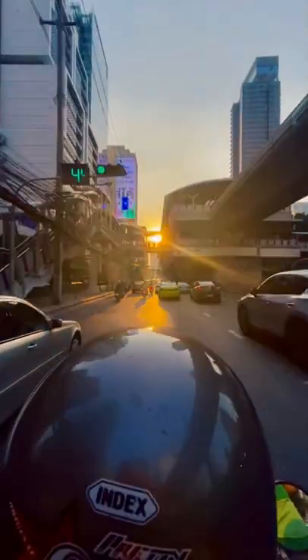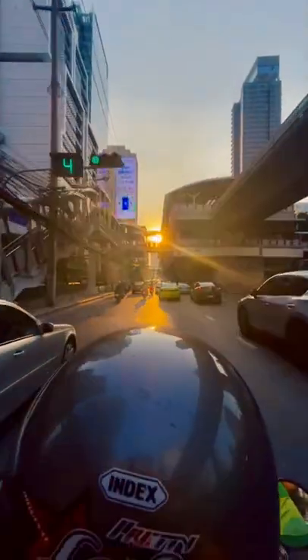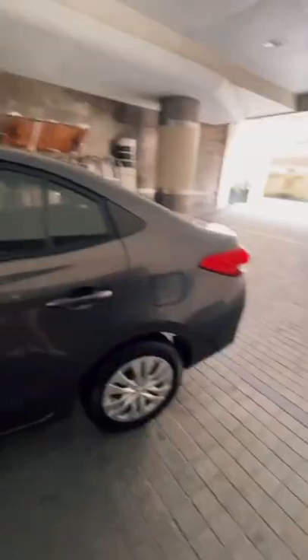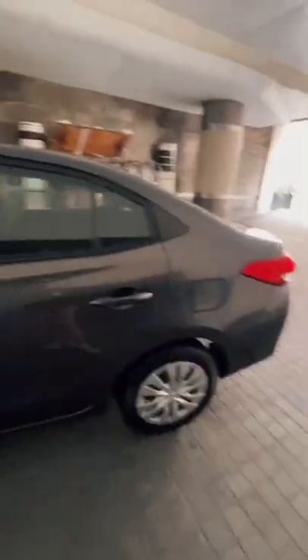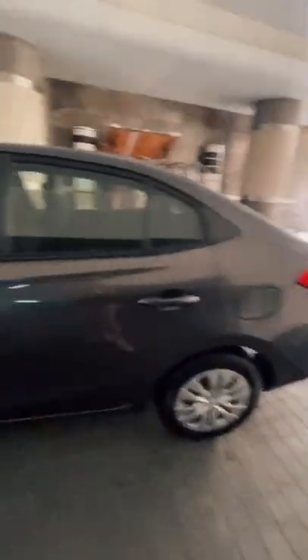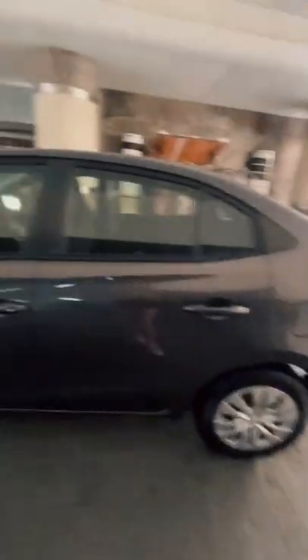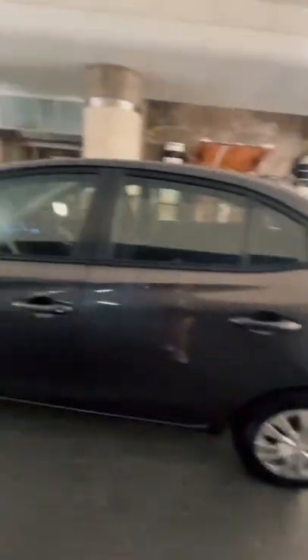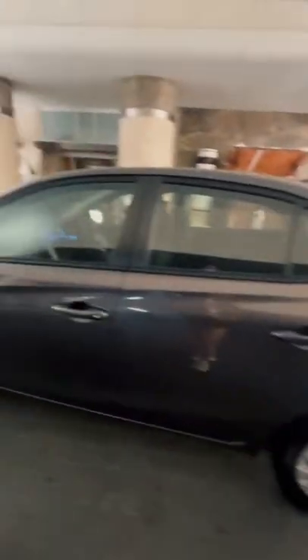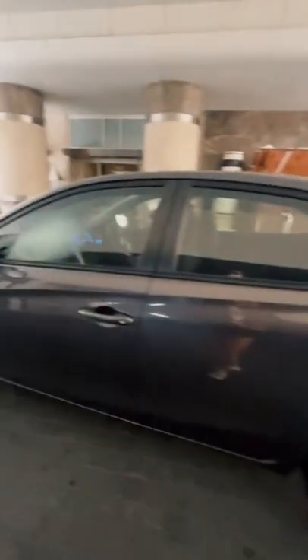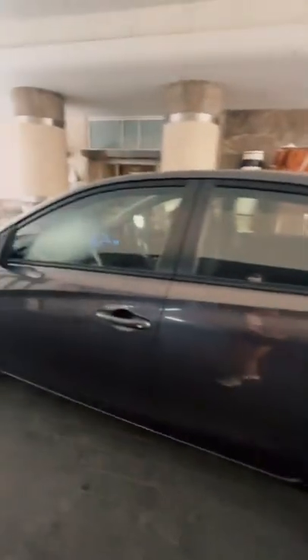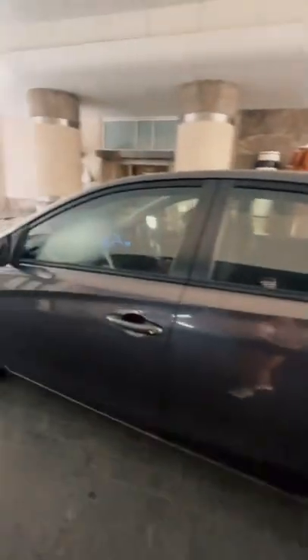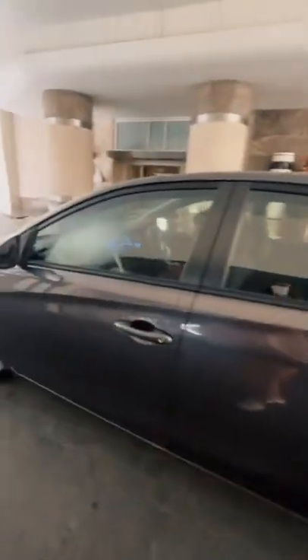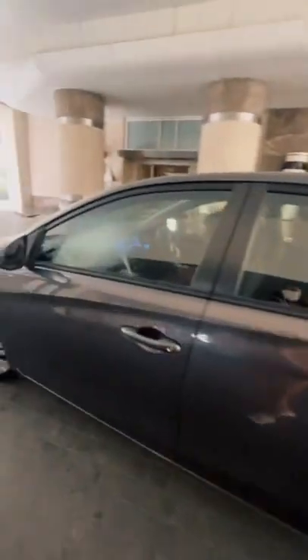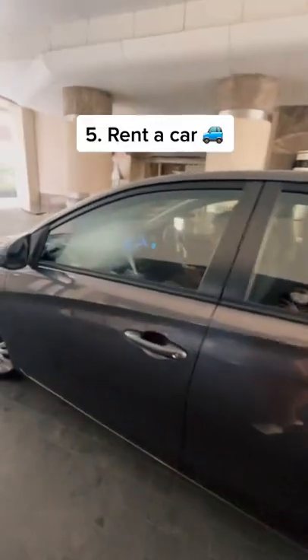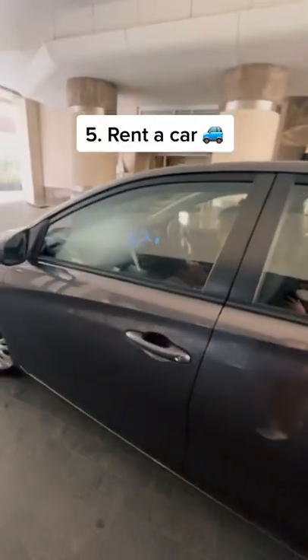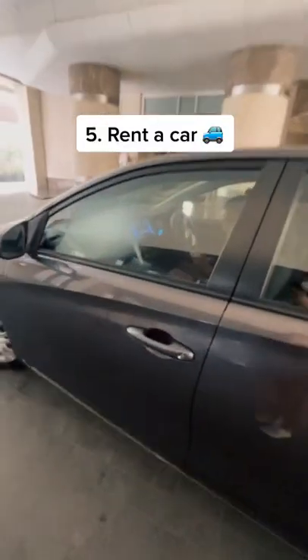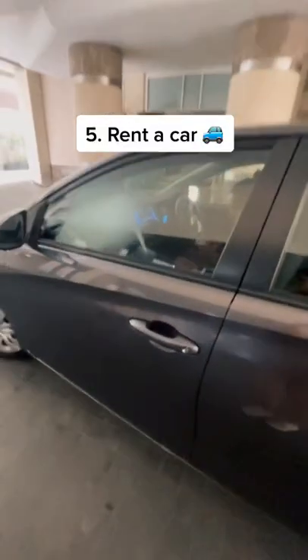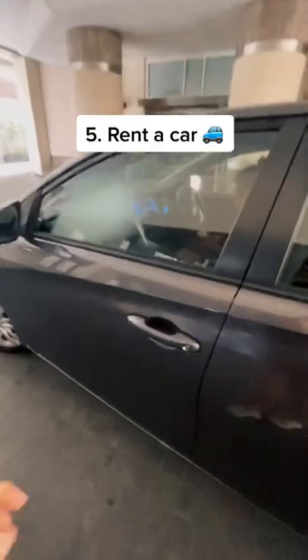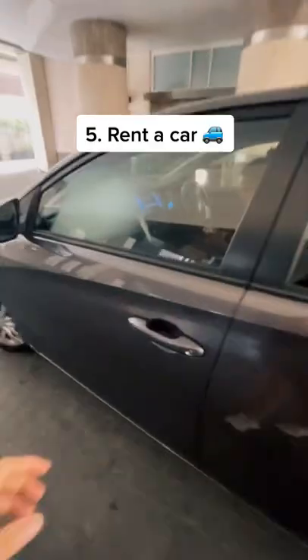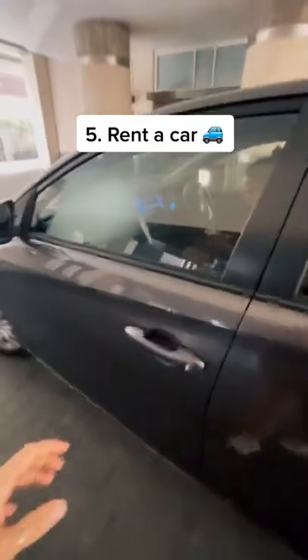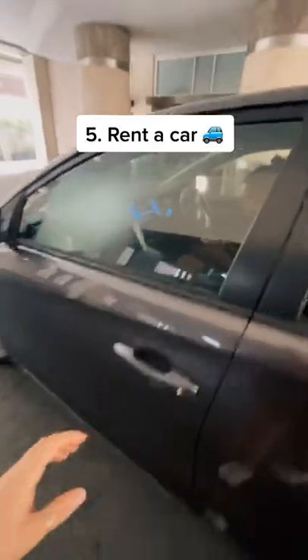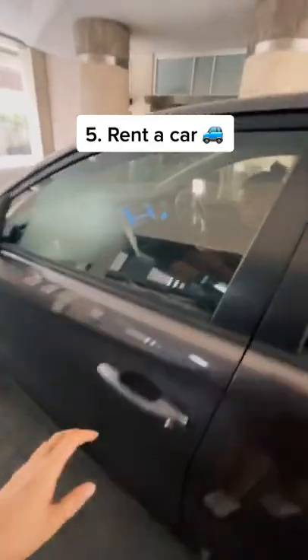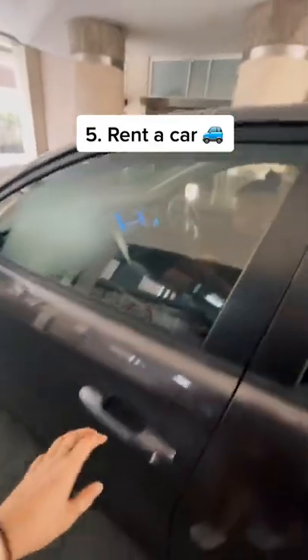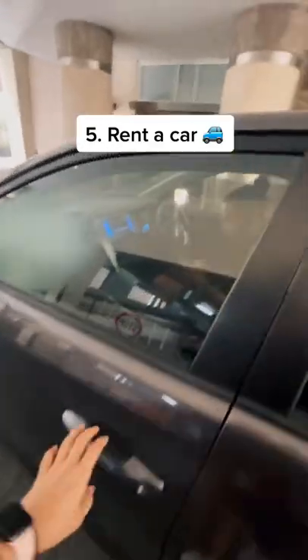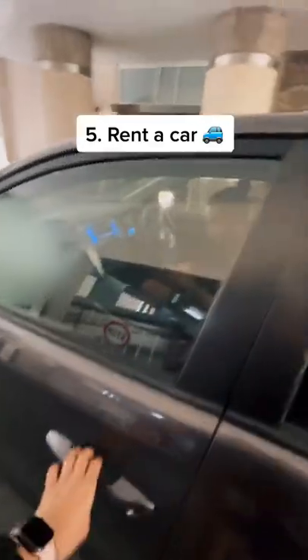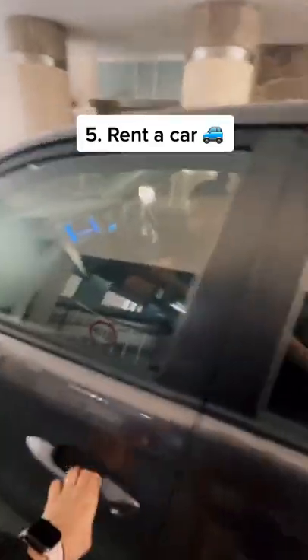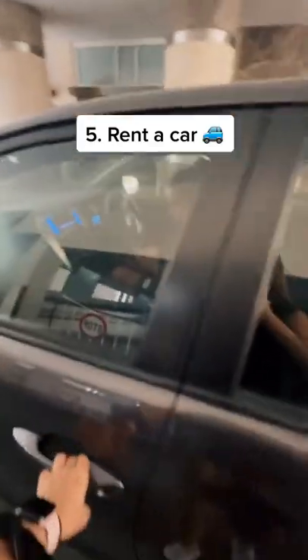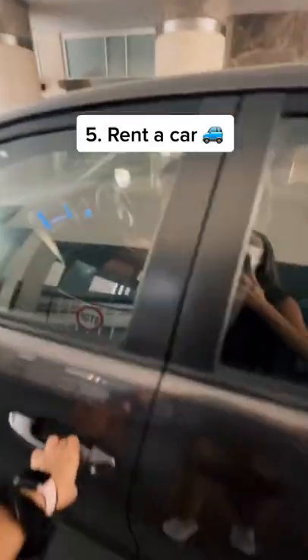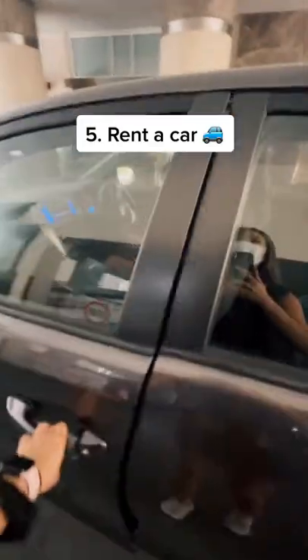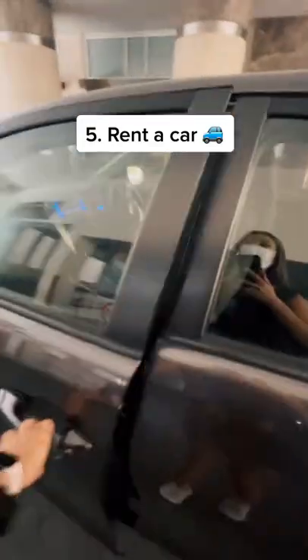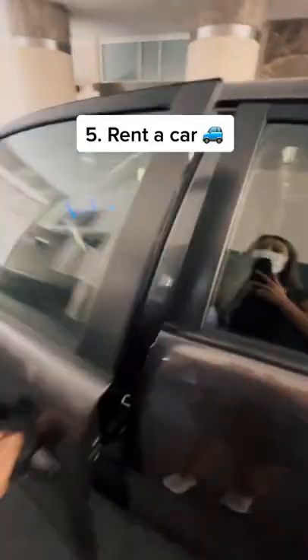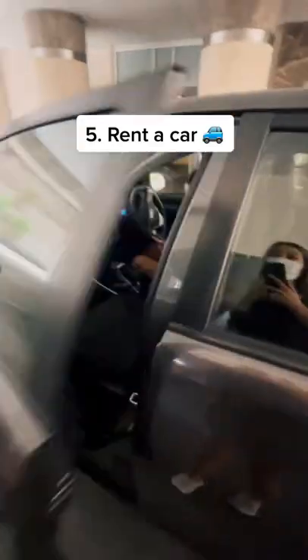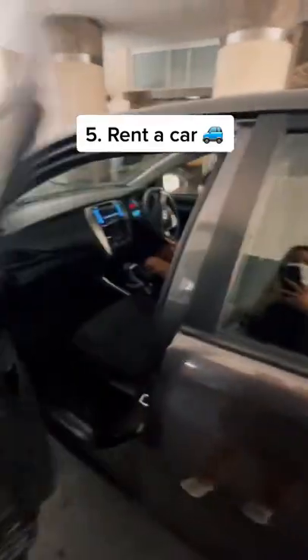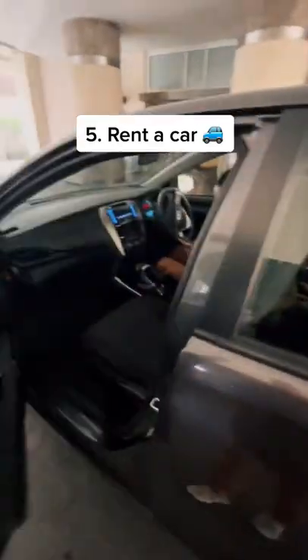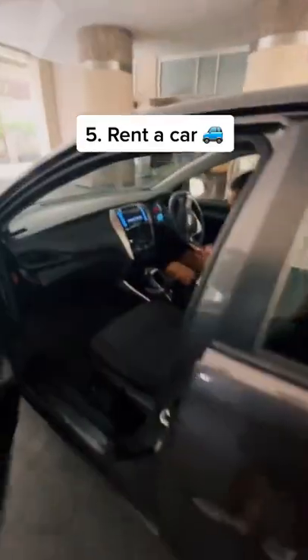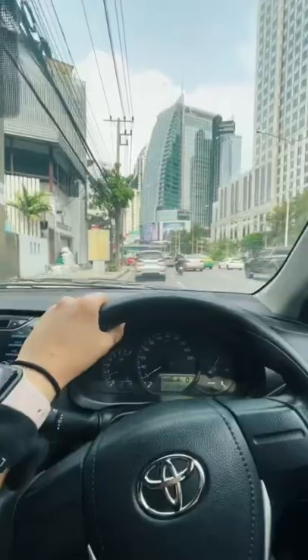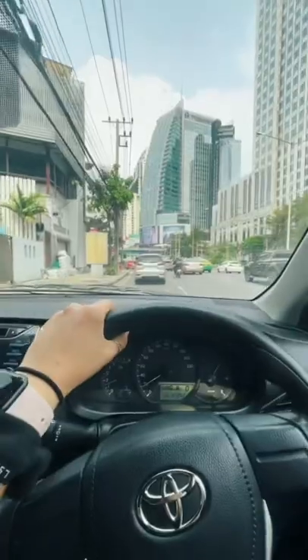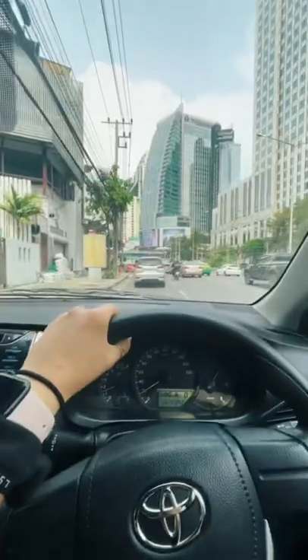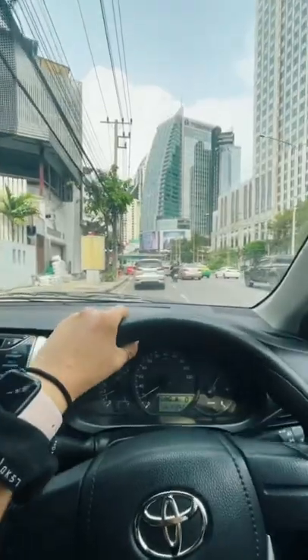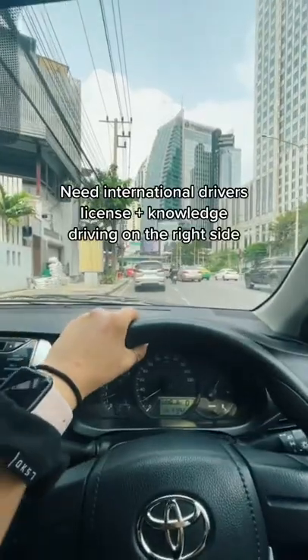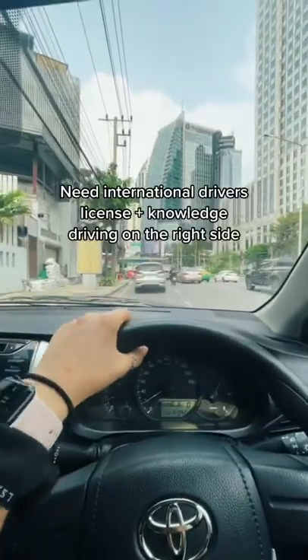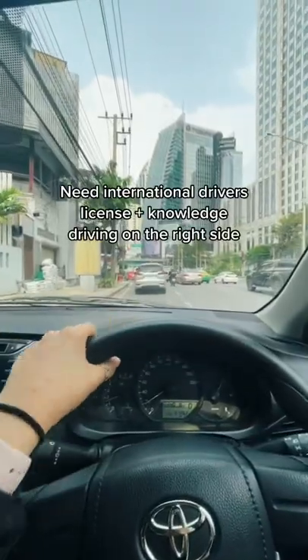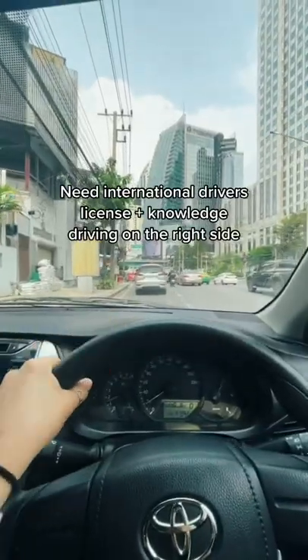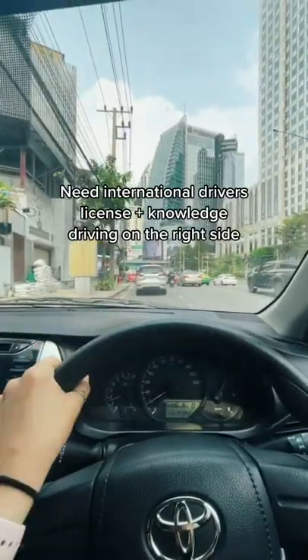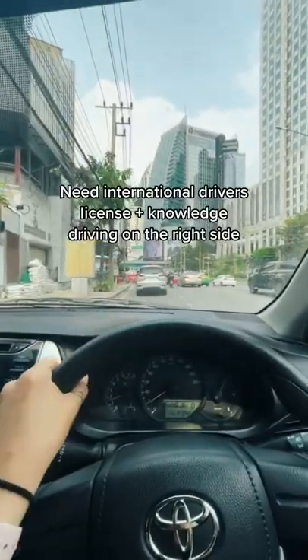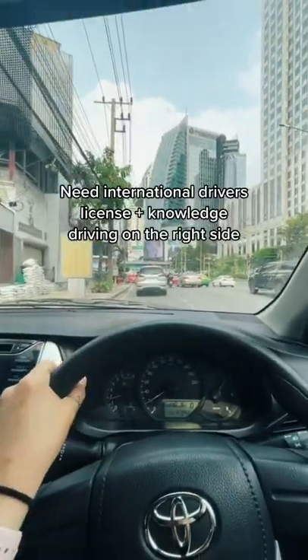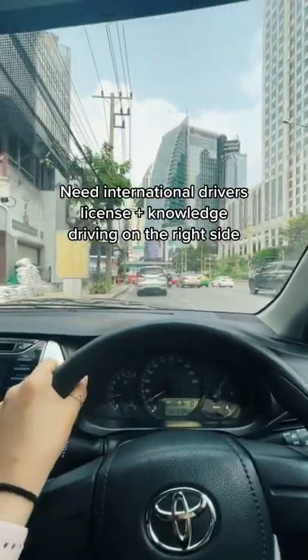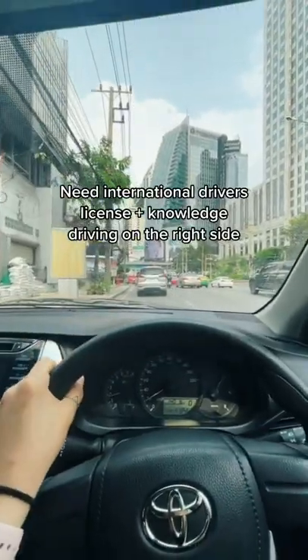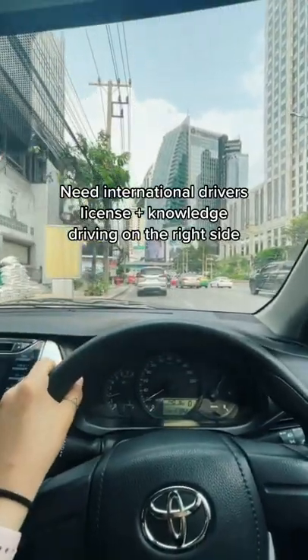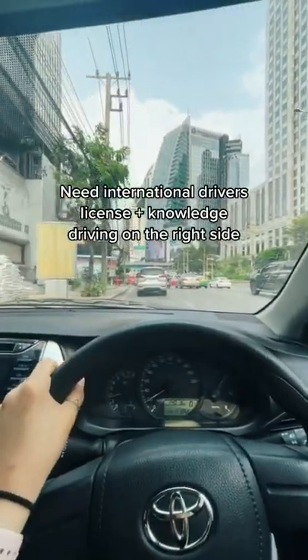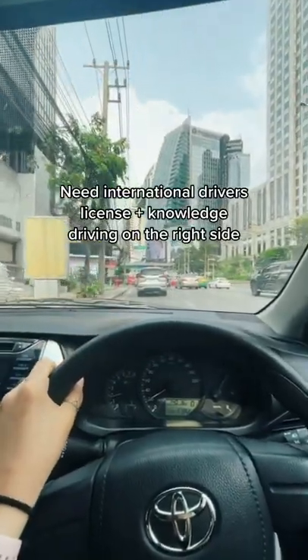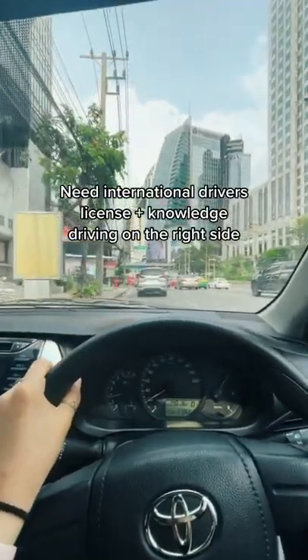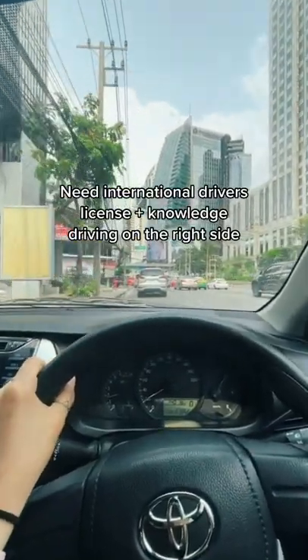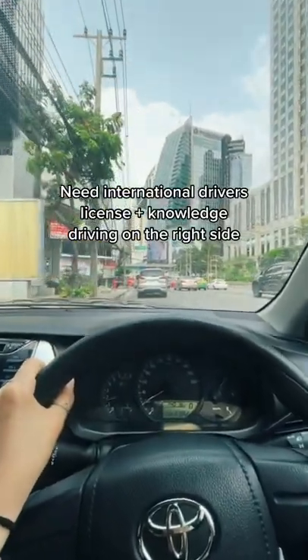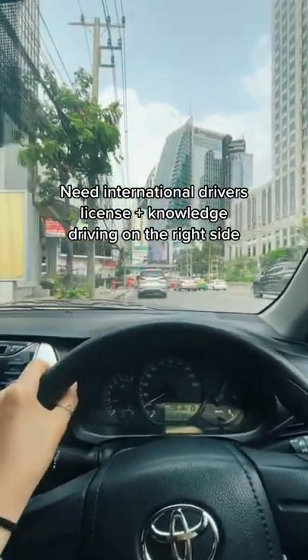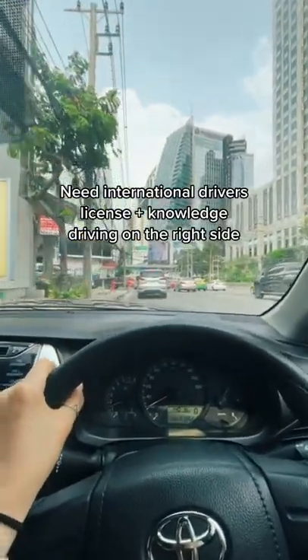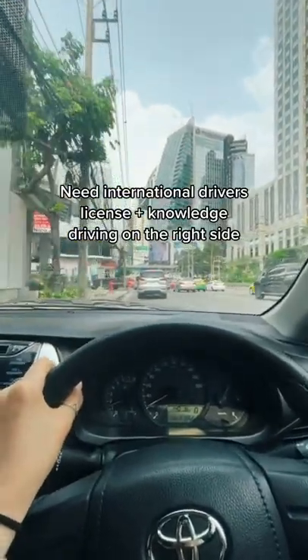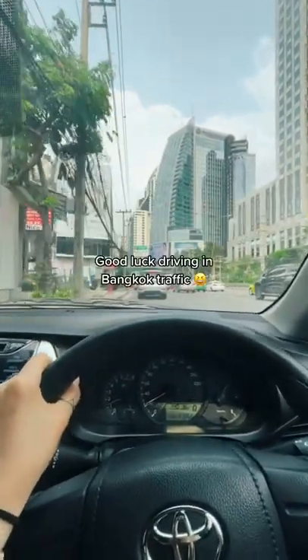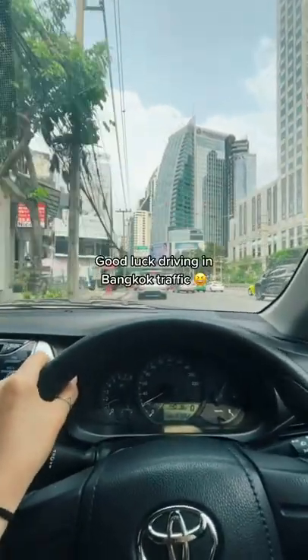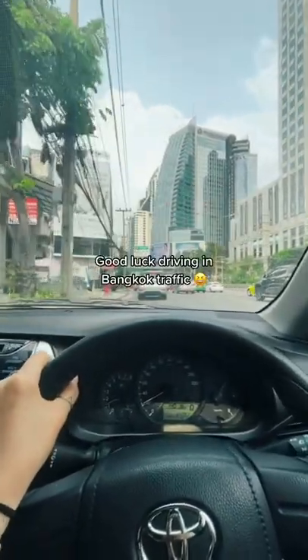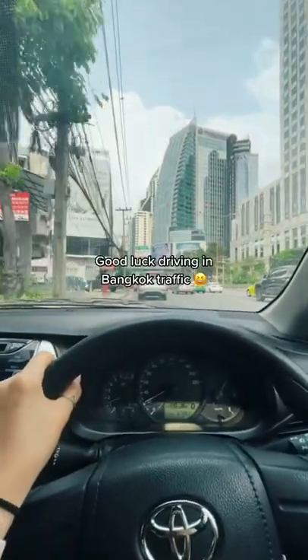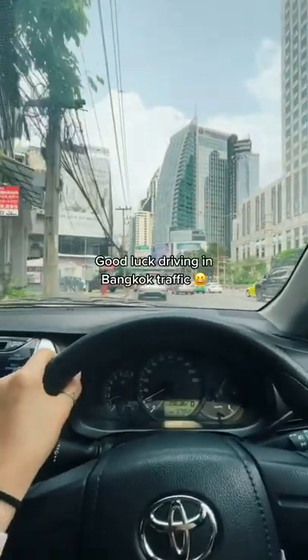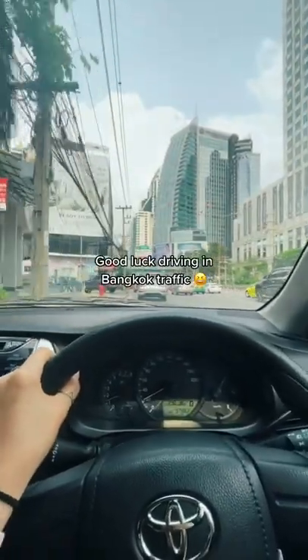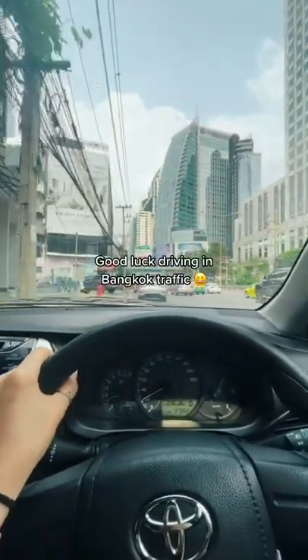If you have your international driver's license, you can rent a car. There are rental spots around the city and they're pretty cheap. Just make sure you know how to drive on the right side.